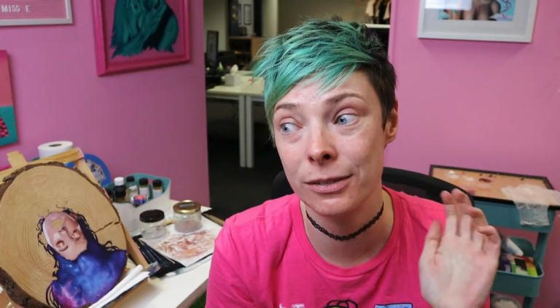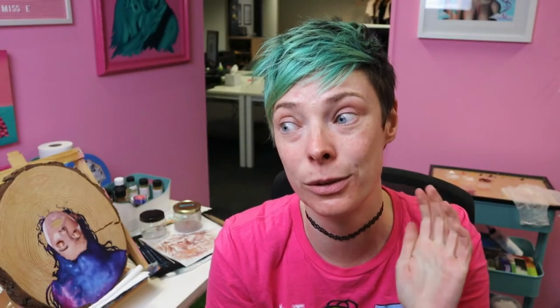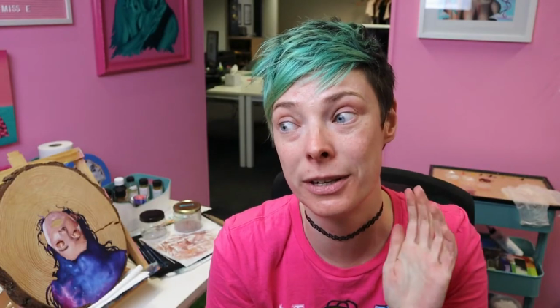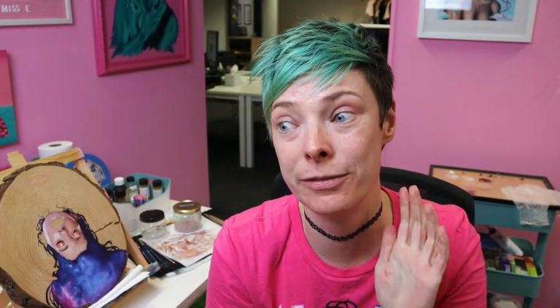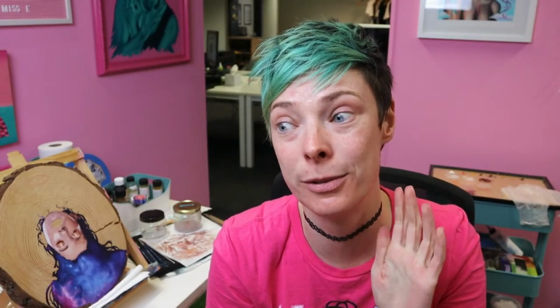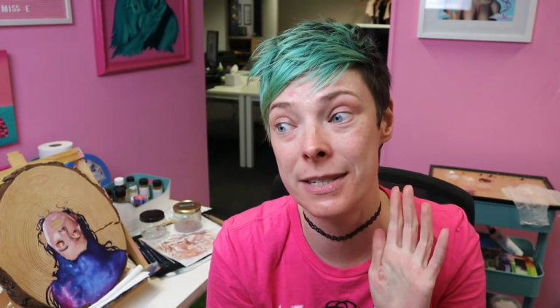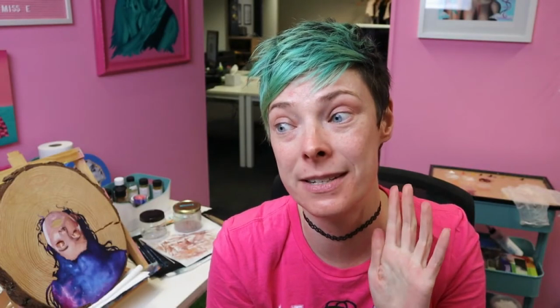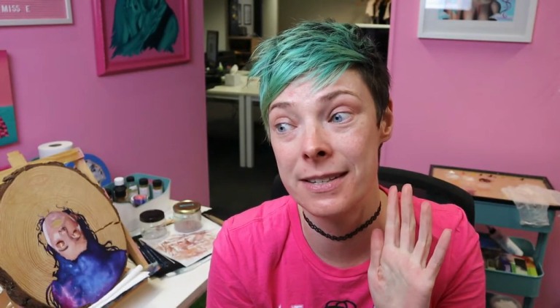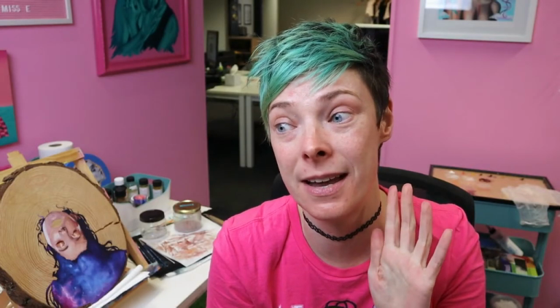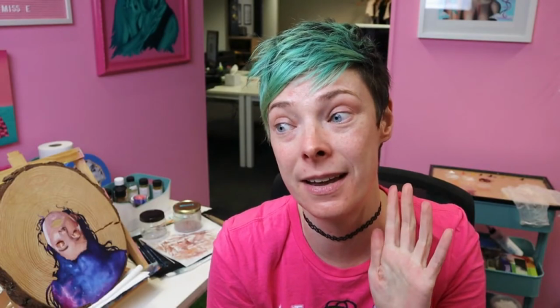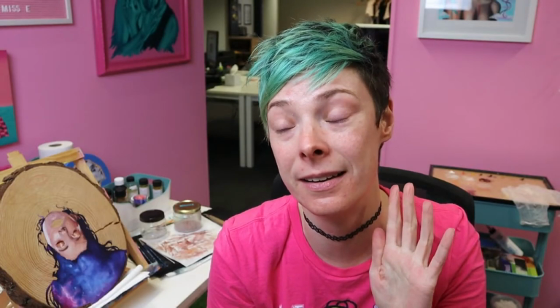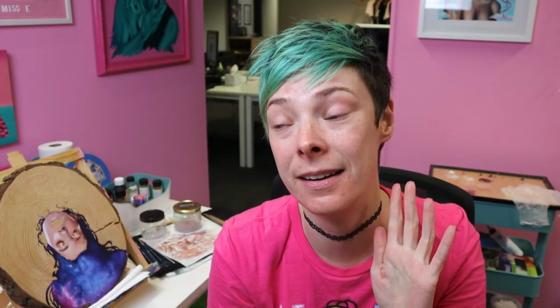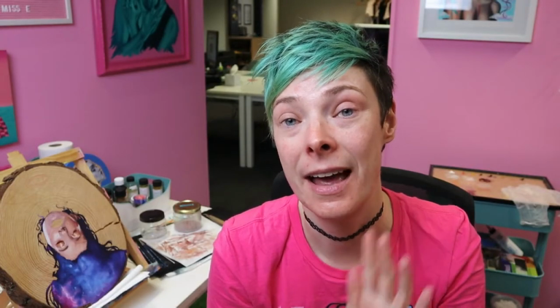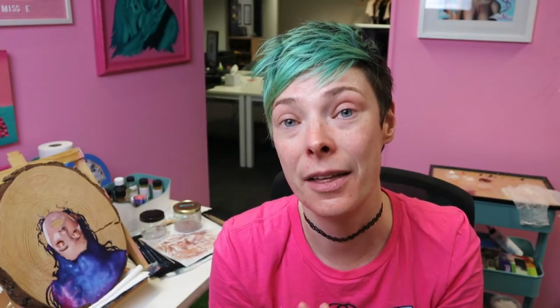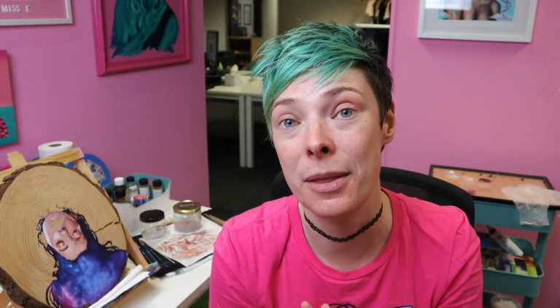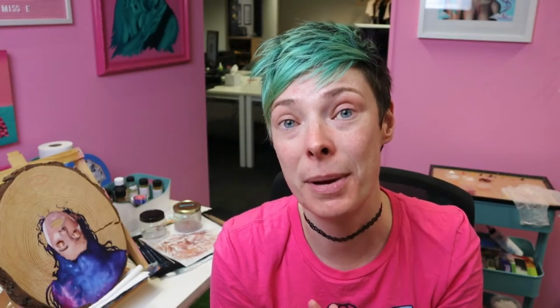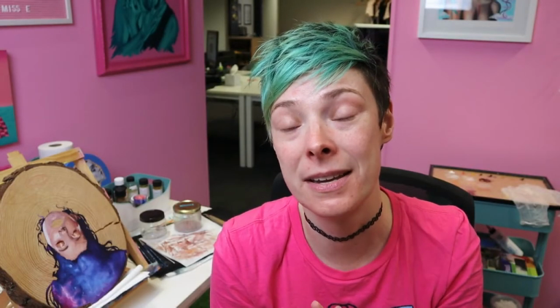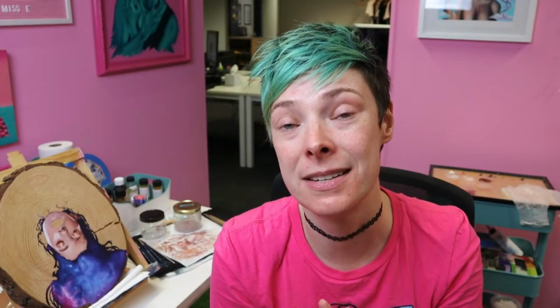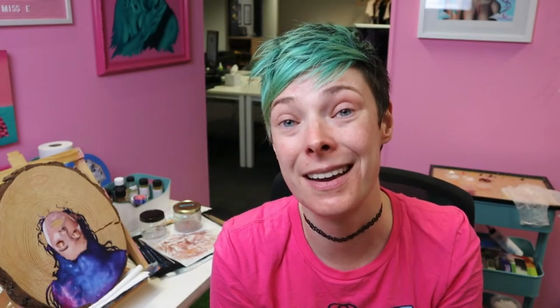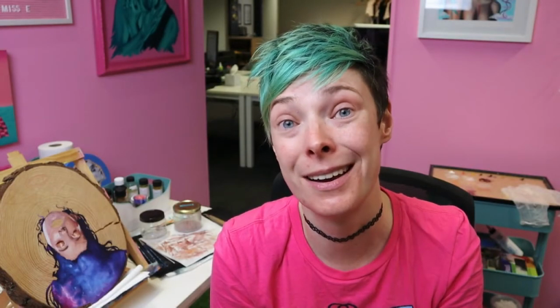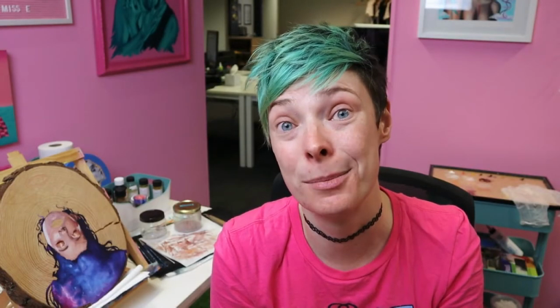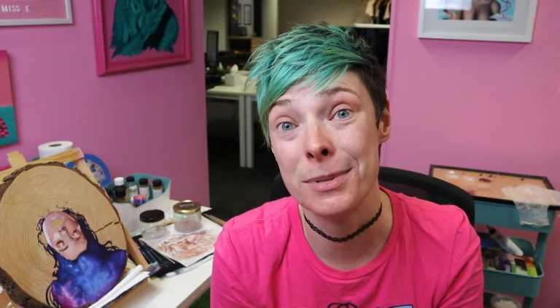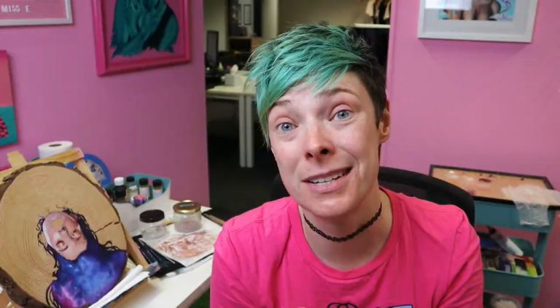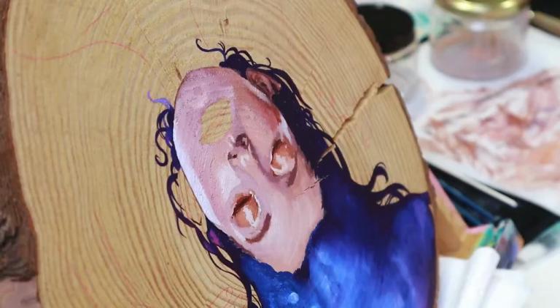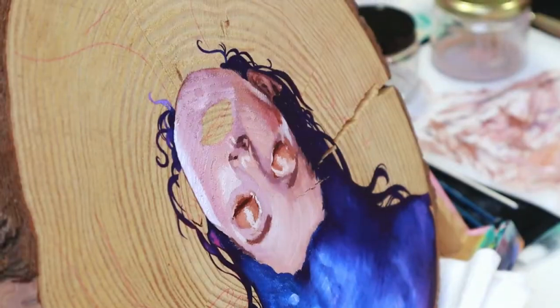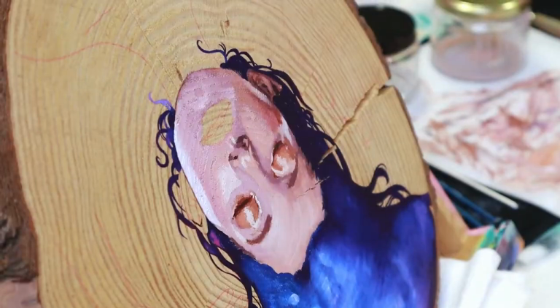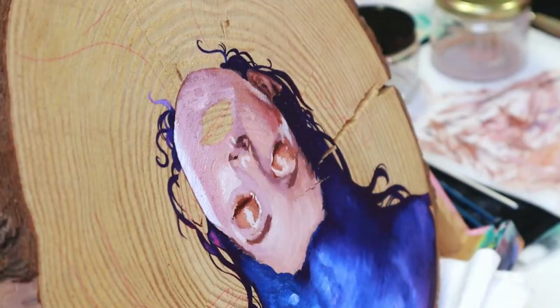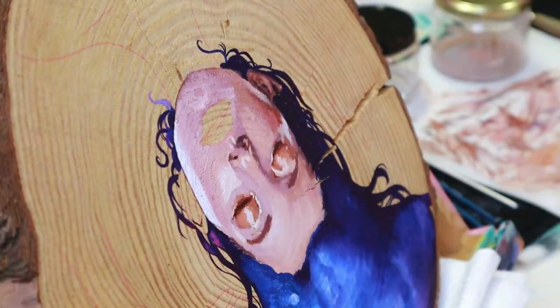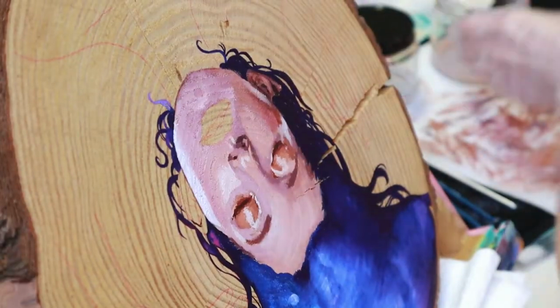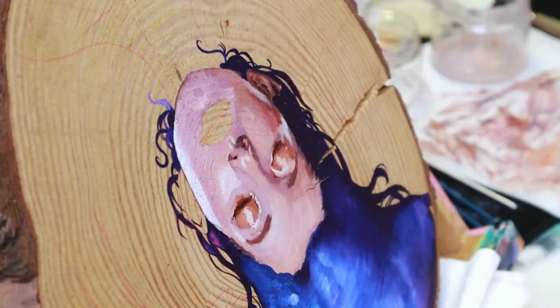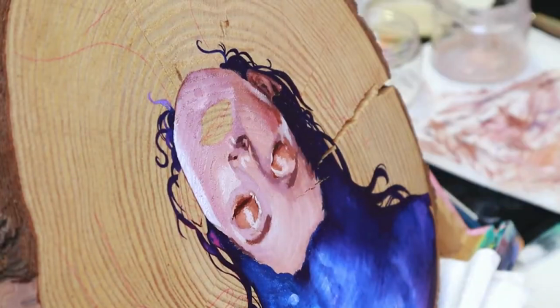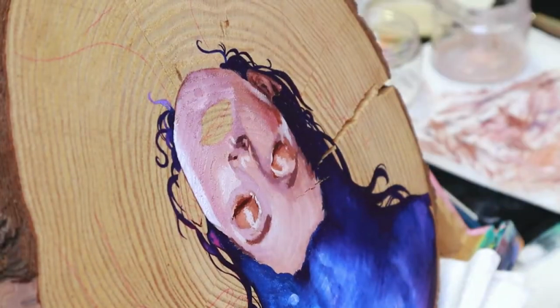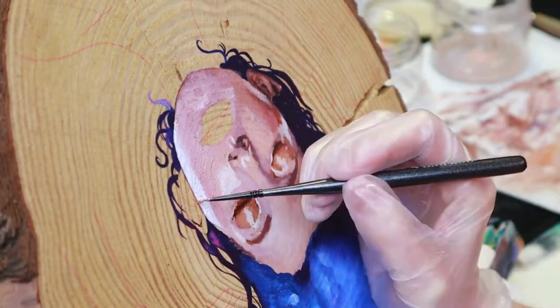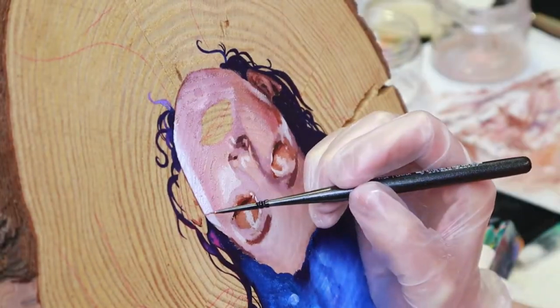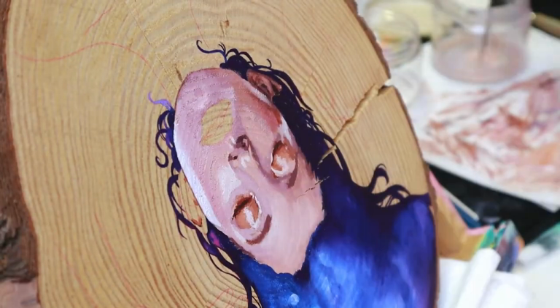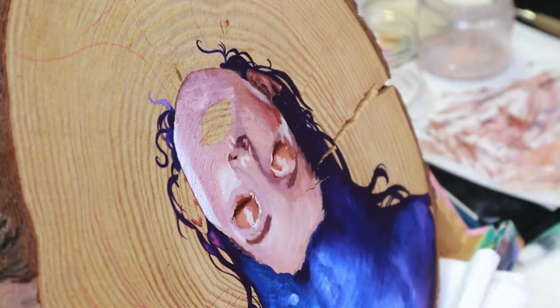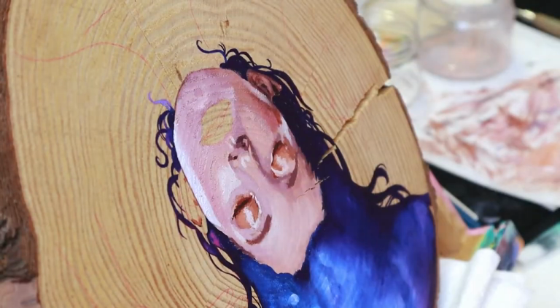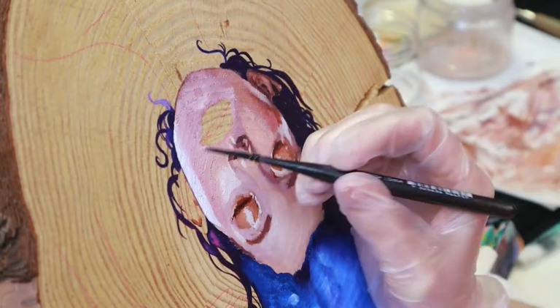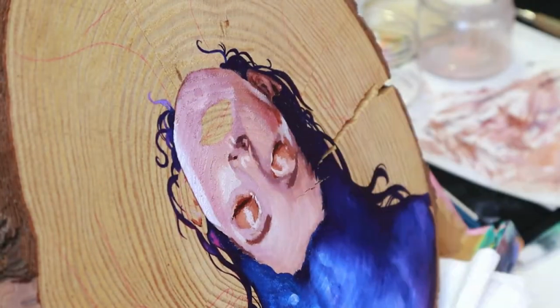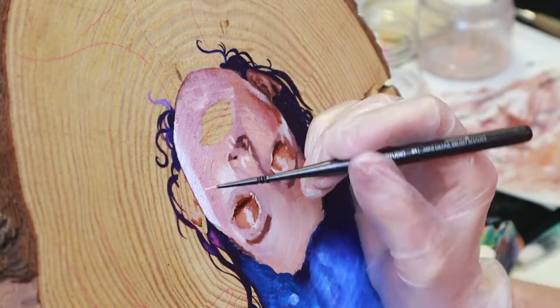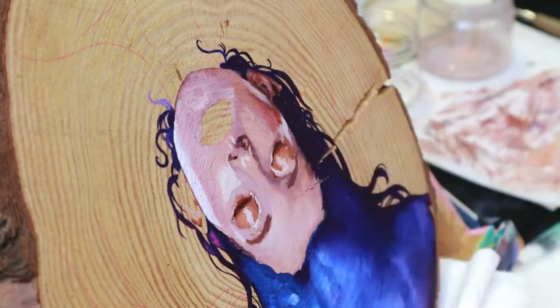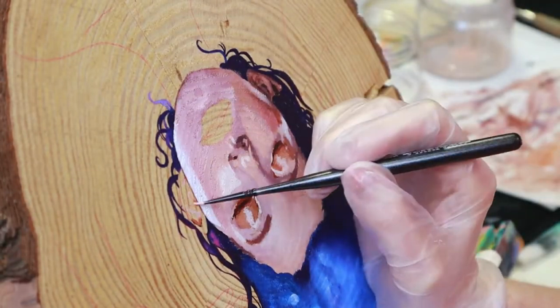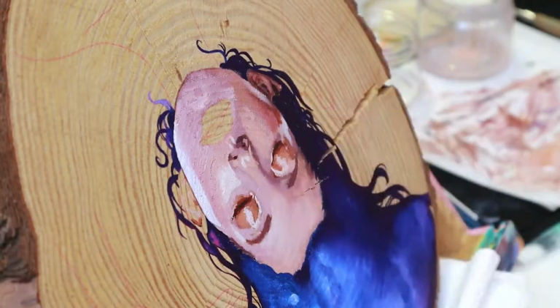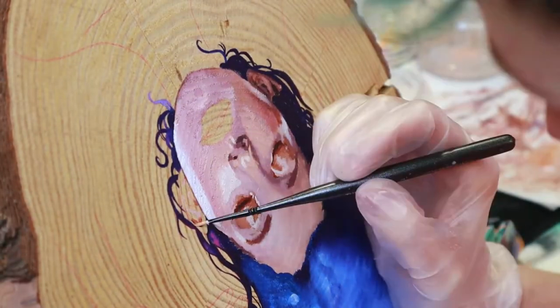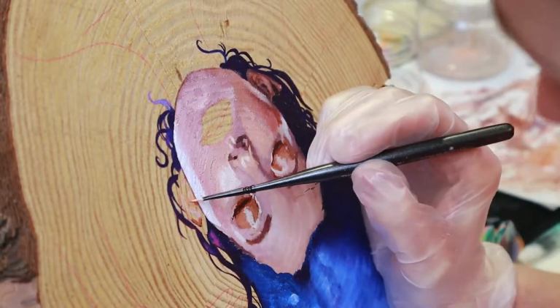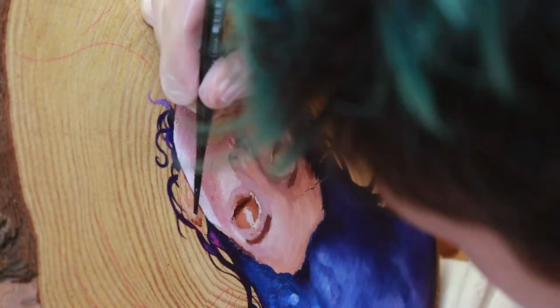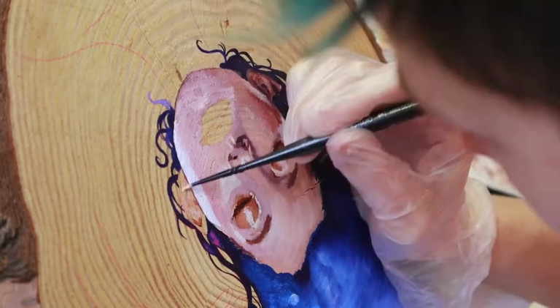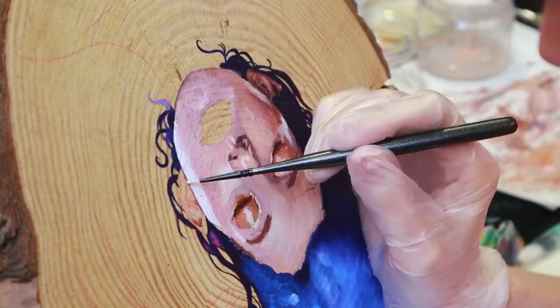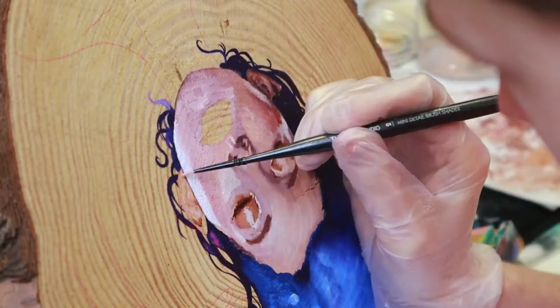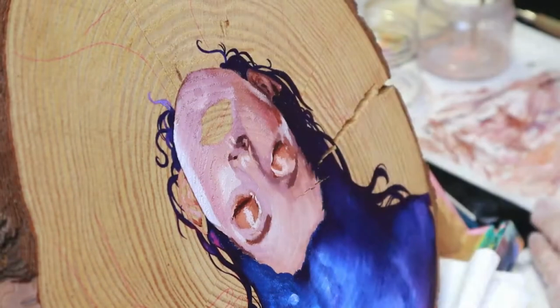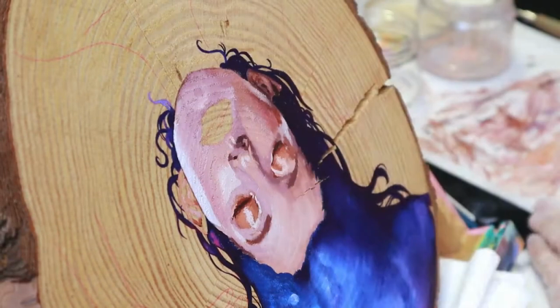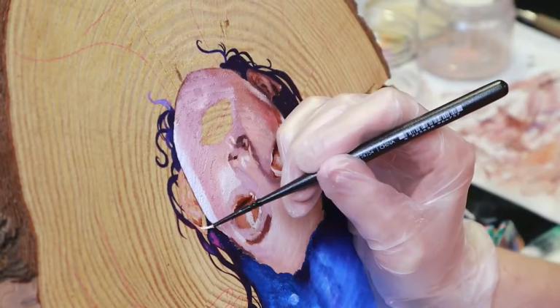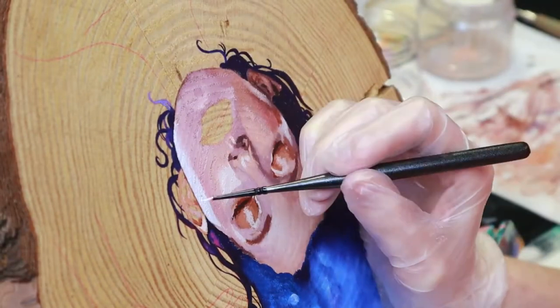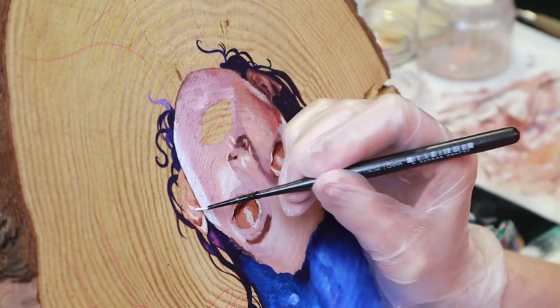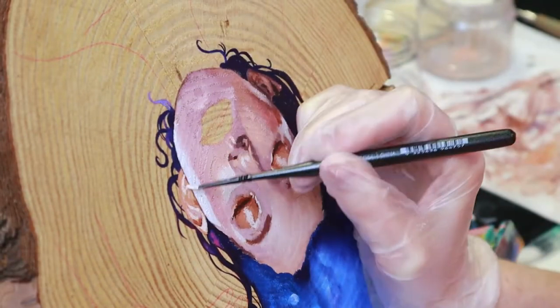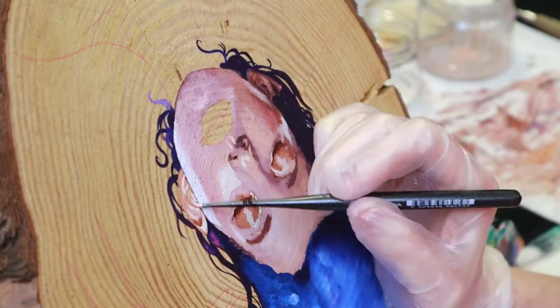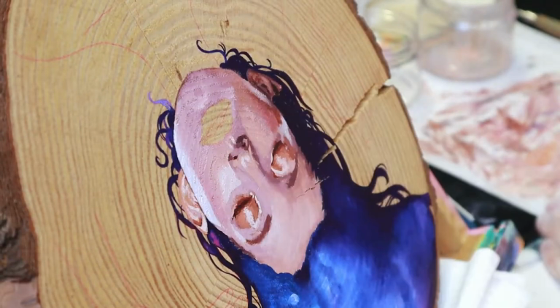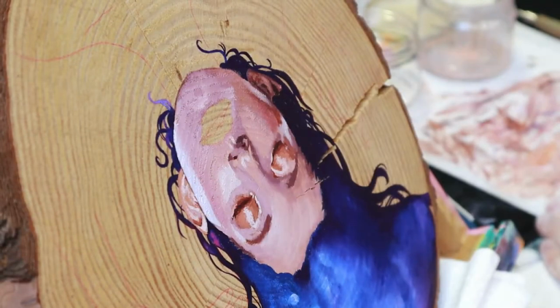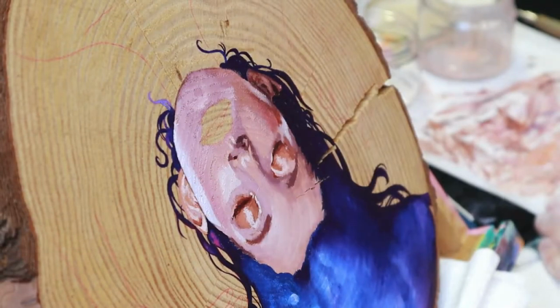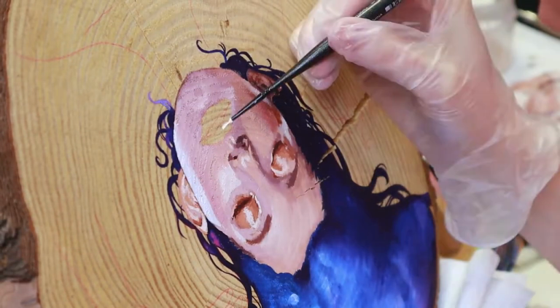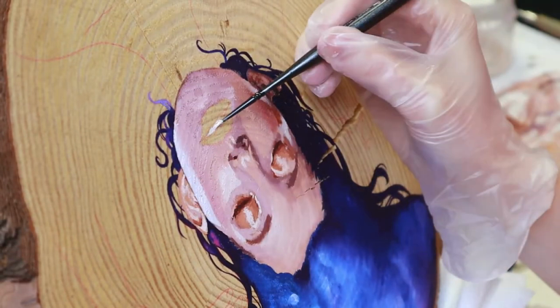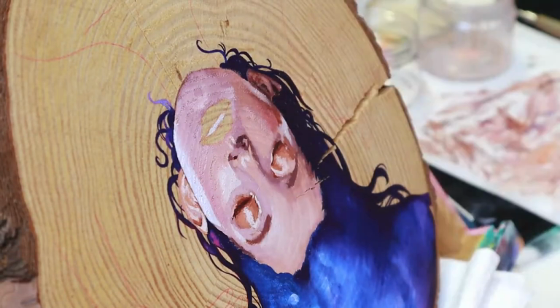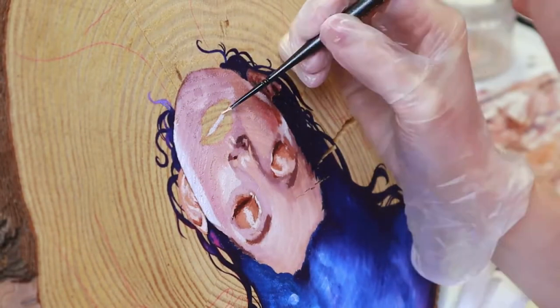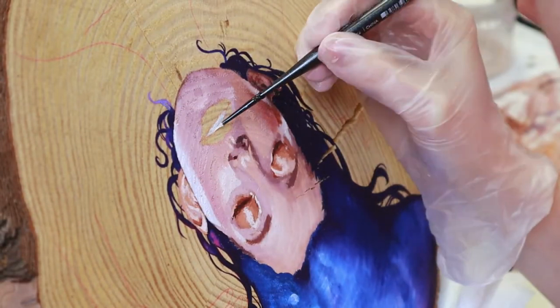And looking forward to seeing how the base layer comes together by the end of today.